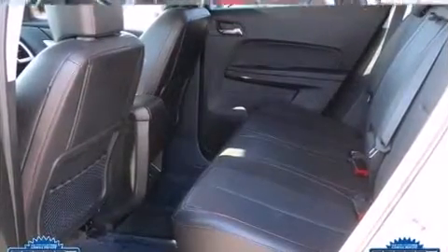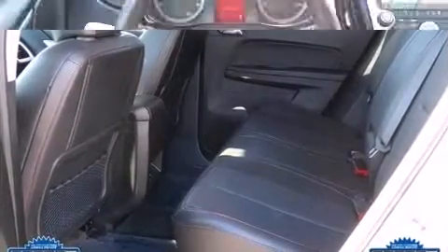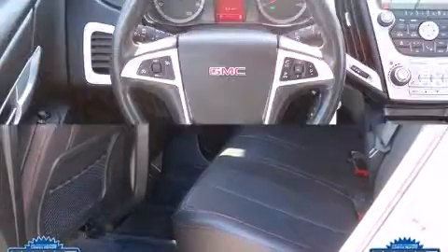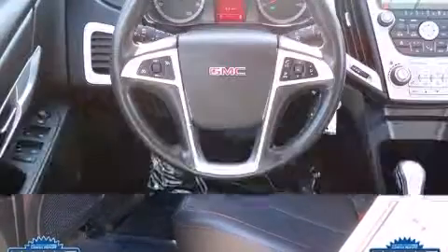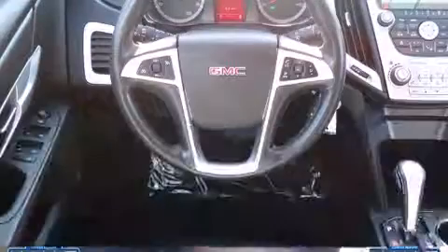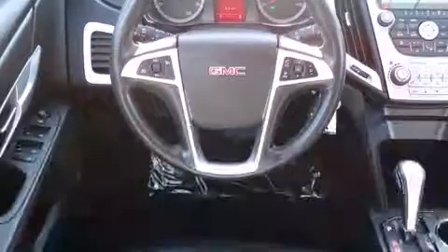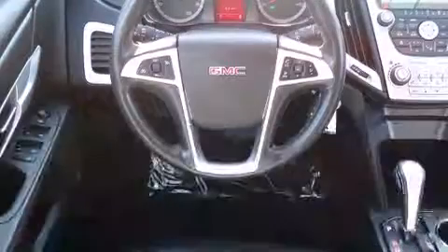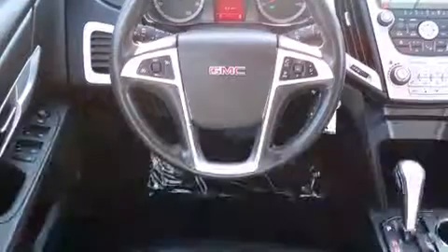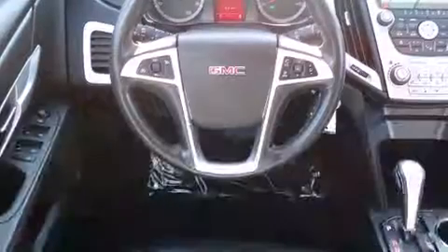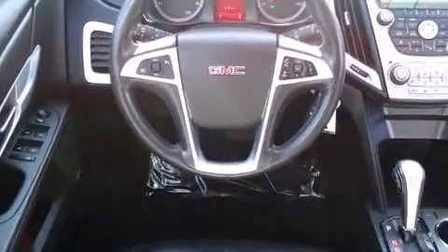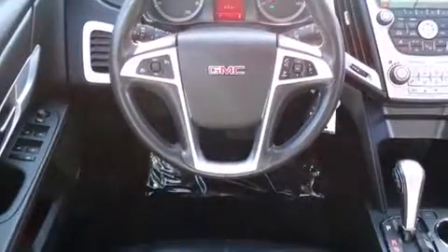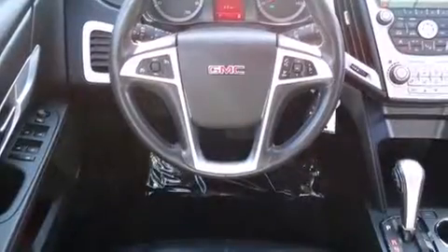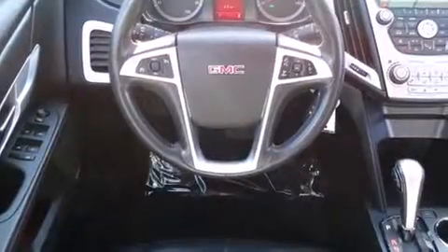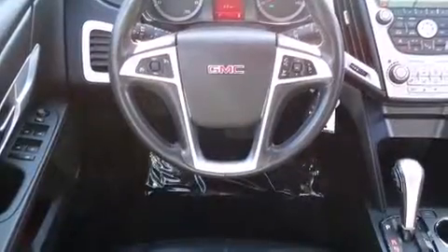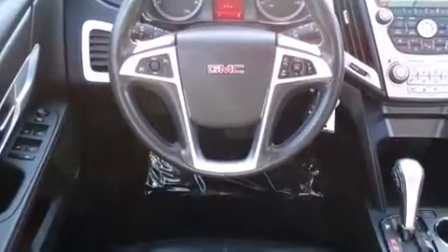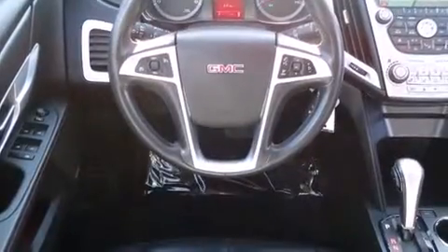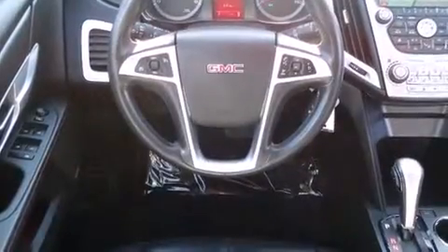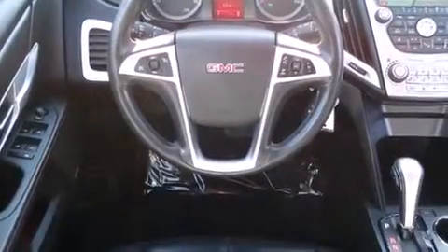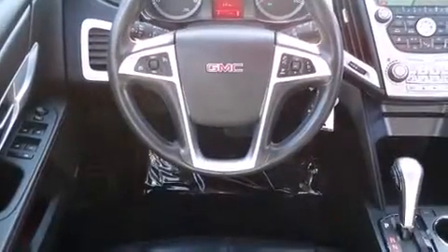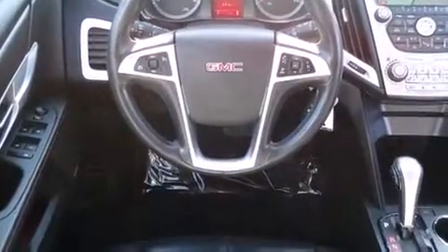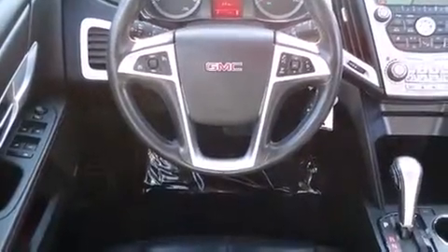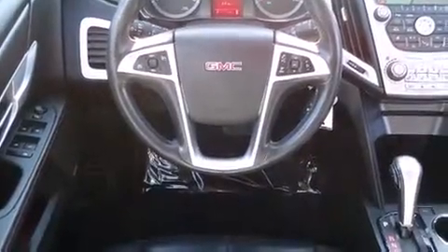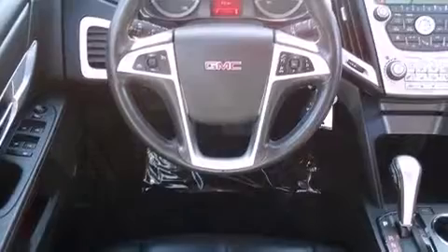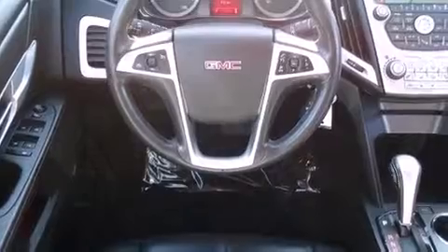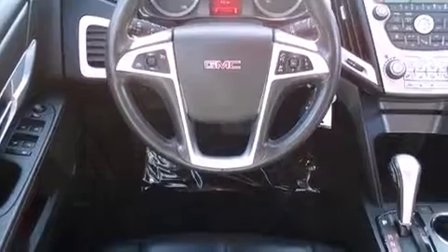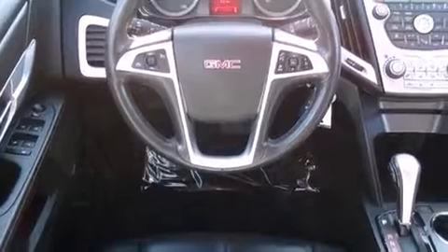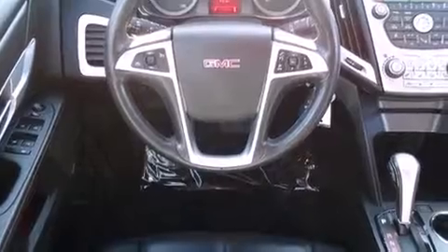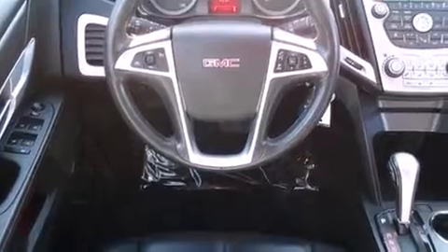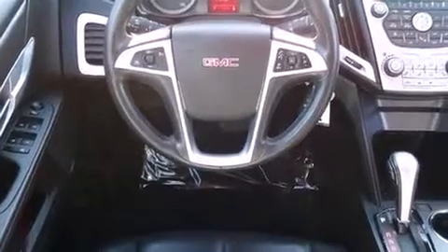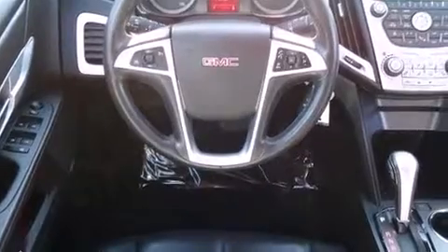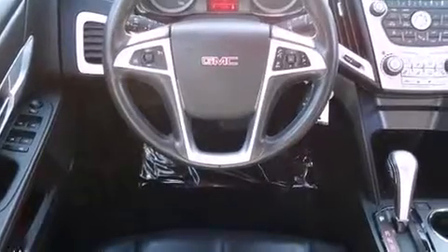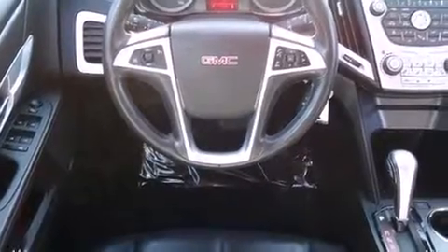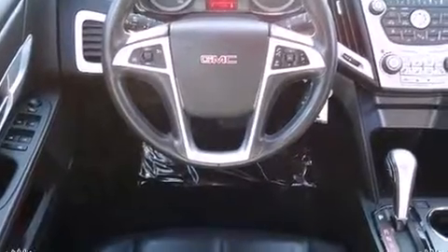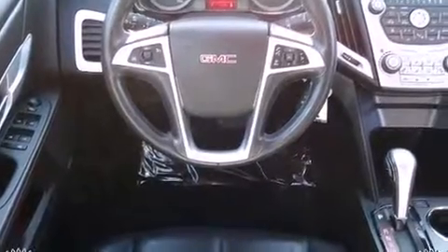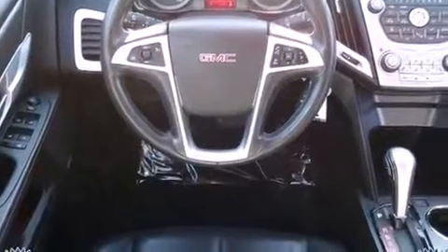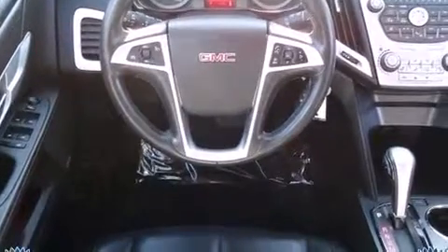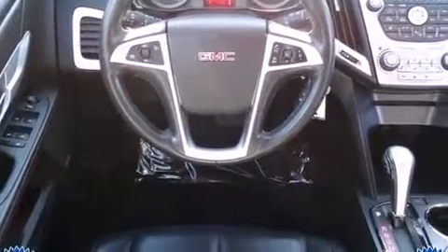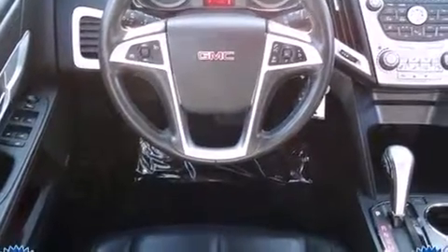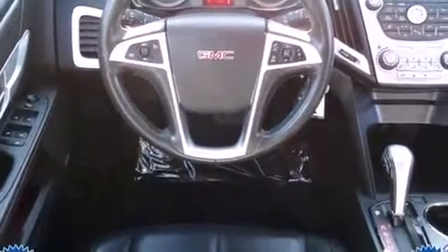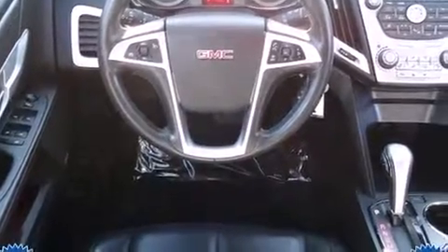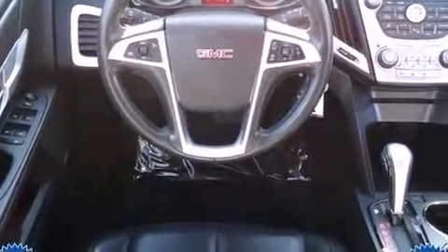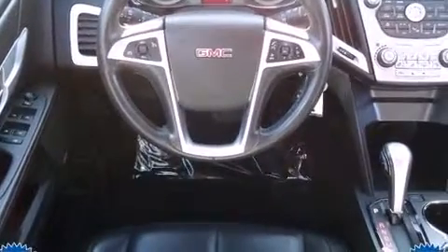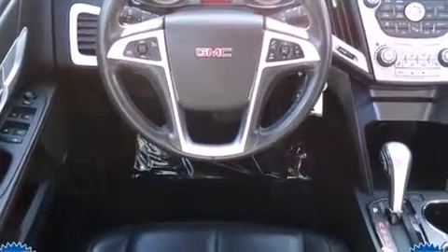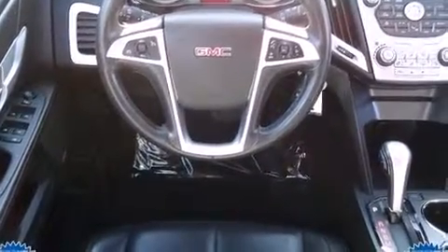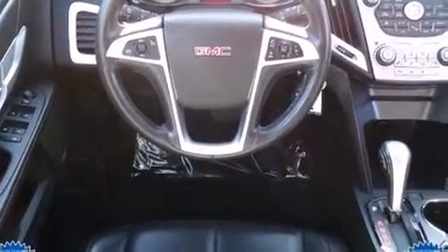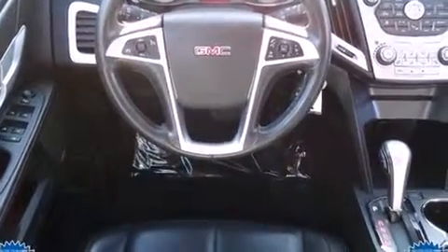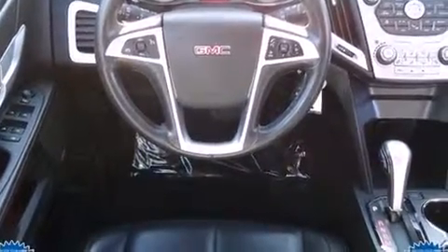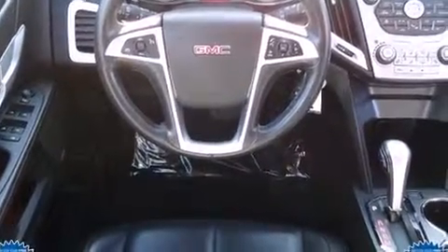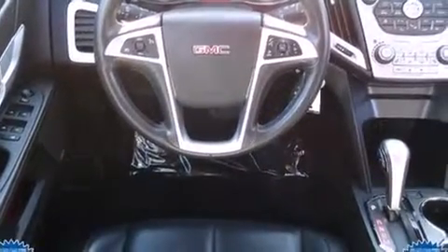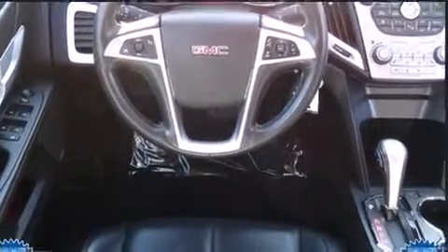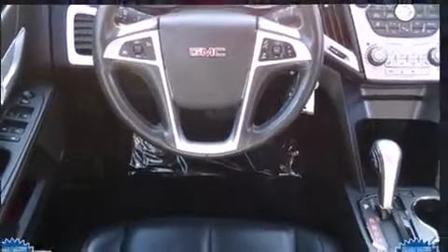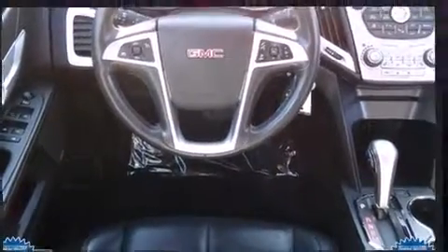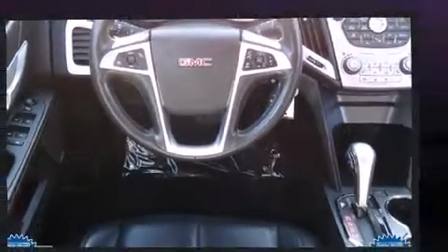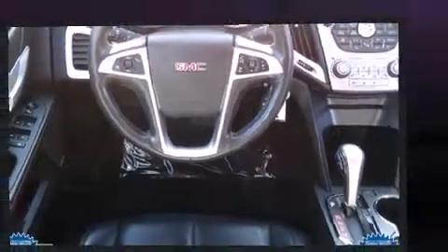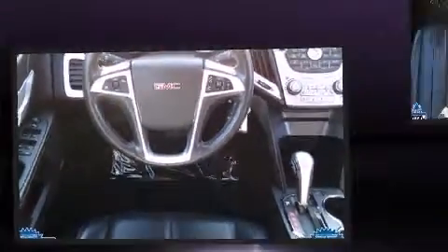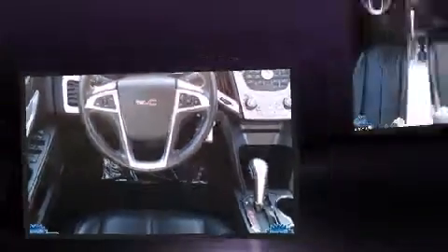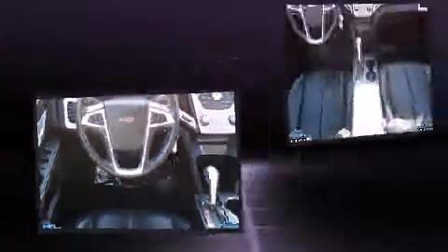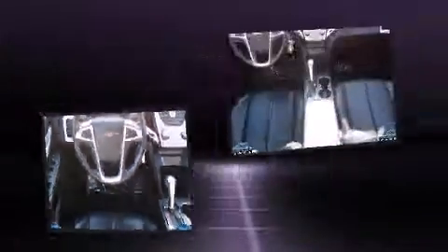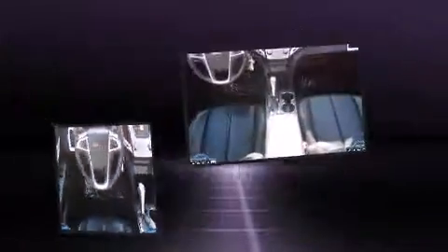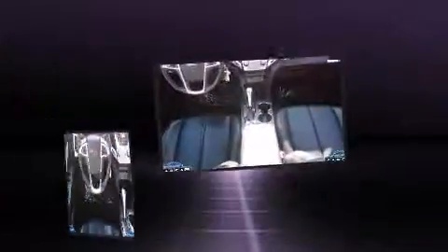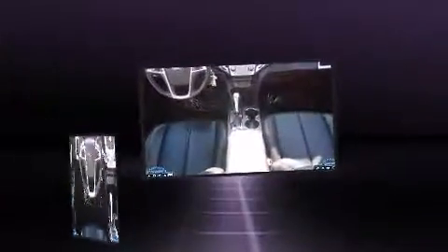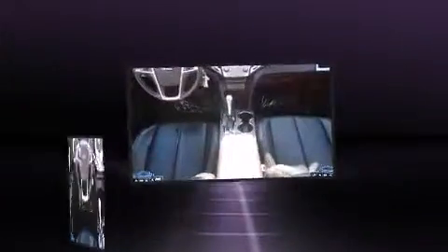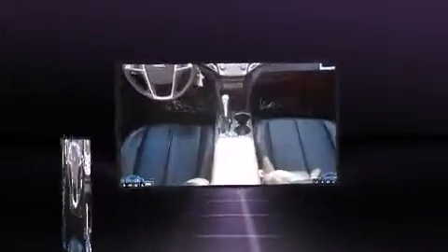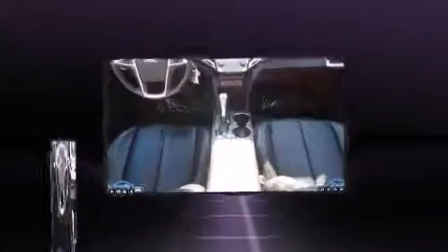Fully automatic headlights, heated door mirrors, rear wipers, and one-touch window functionality.